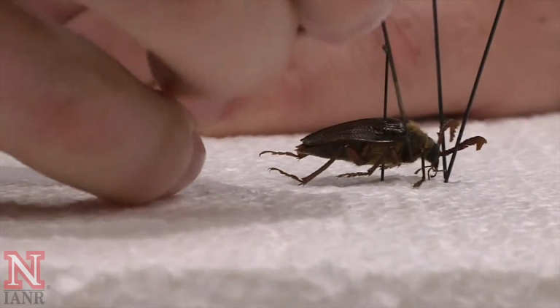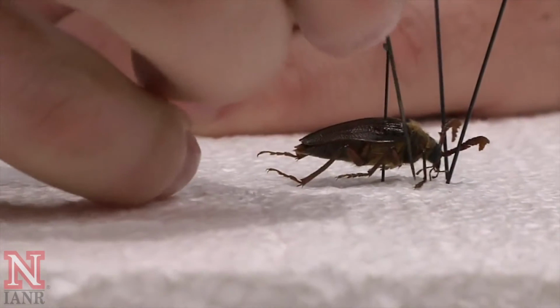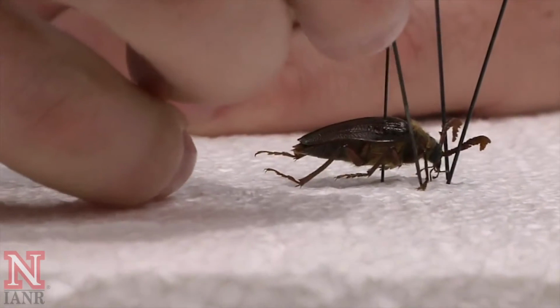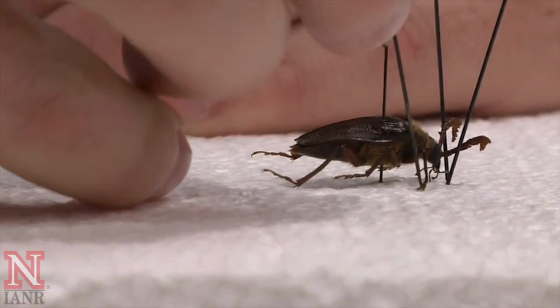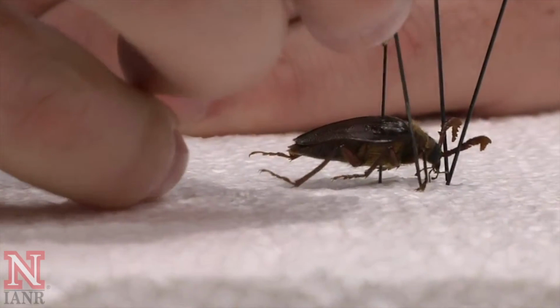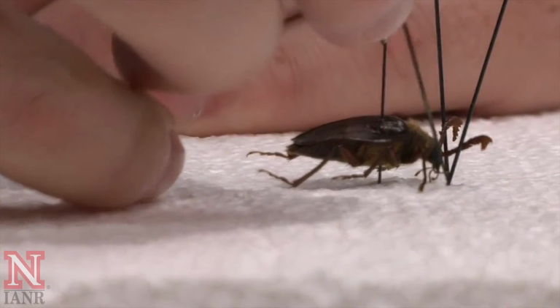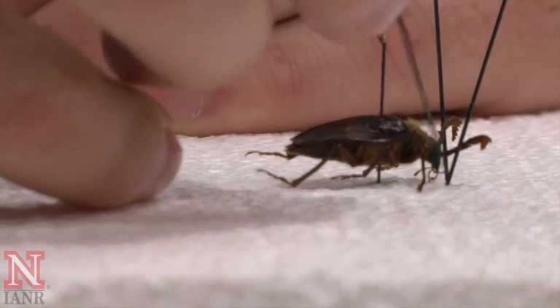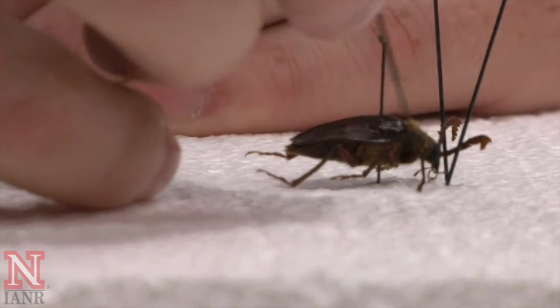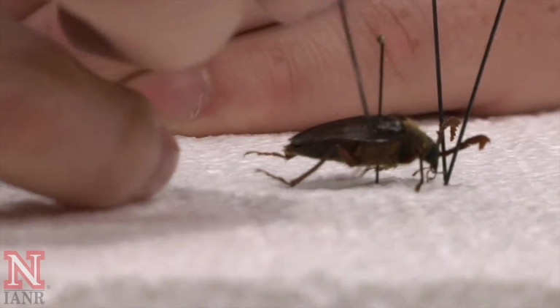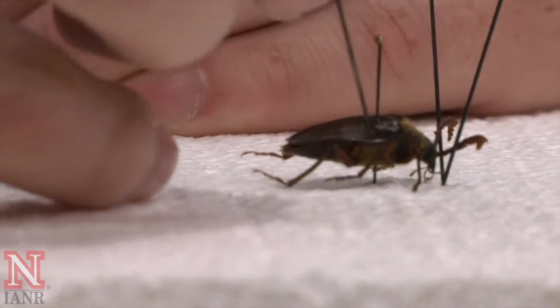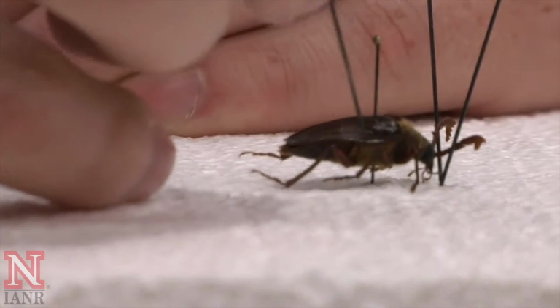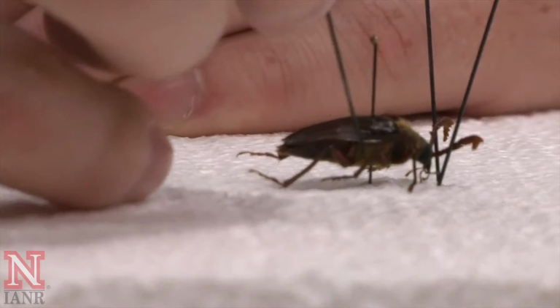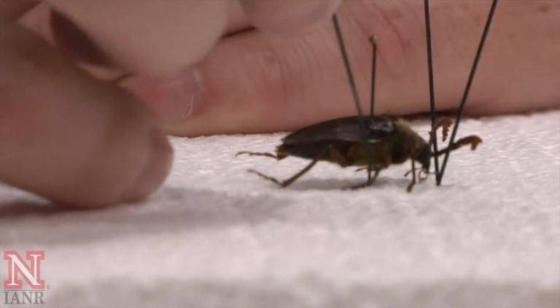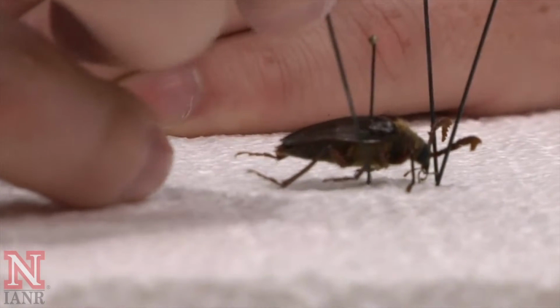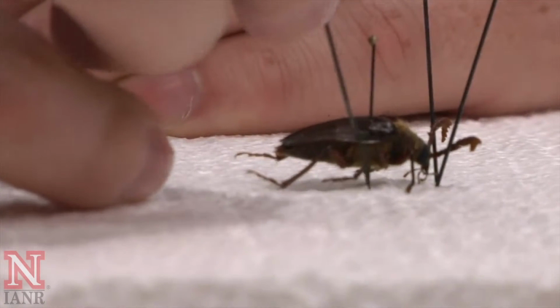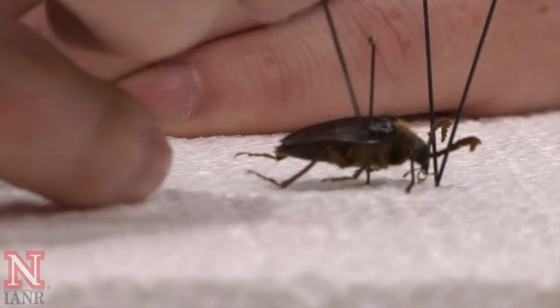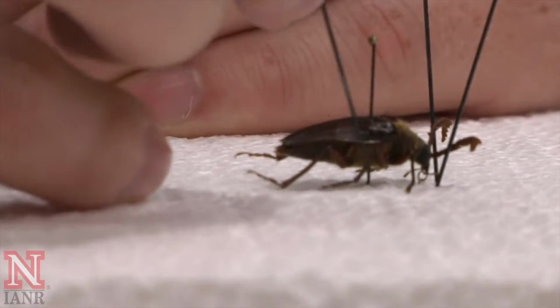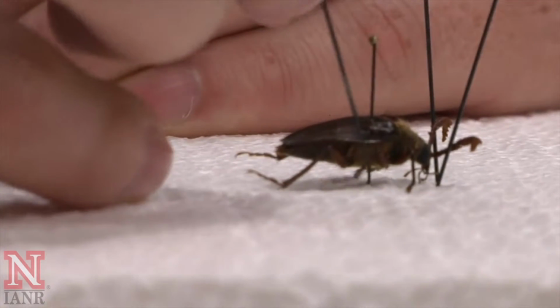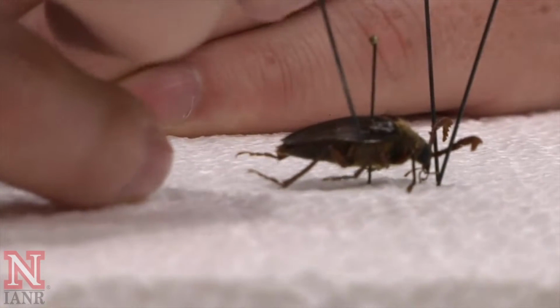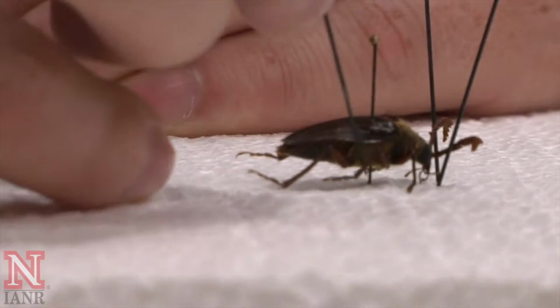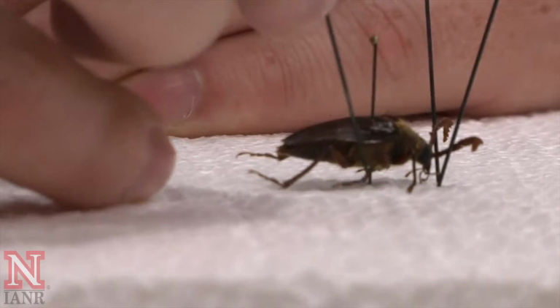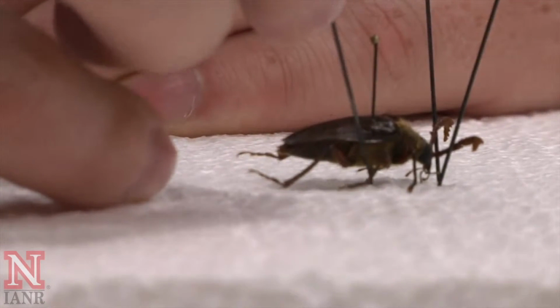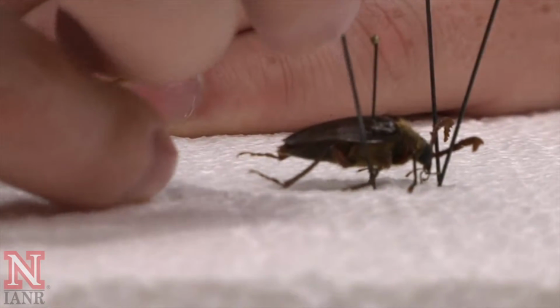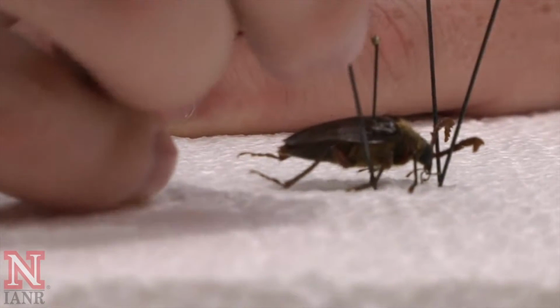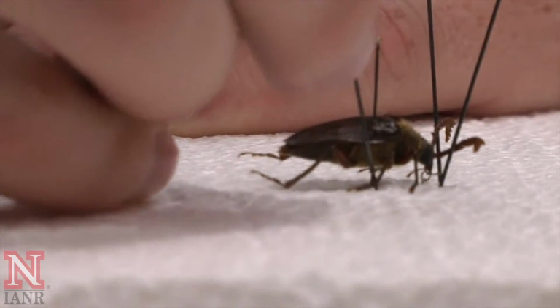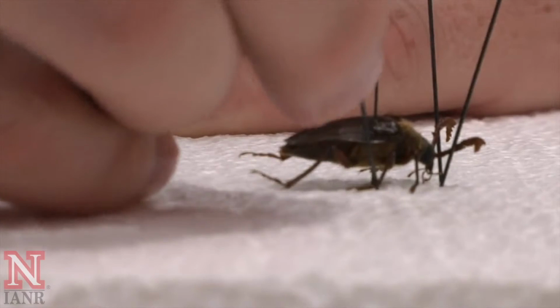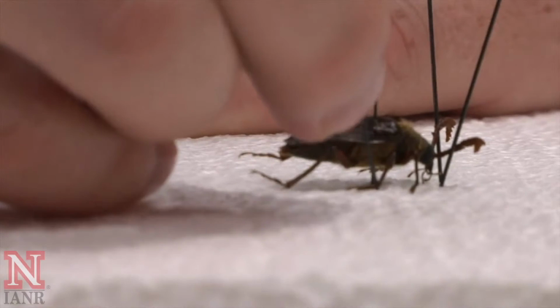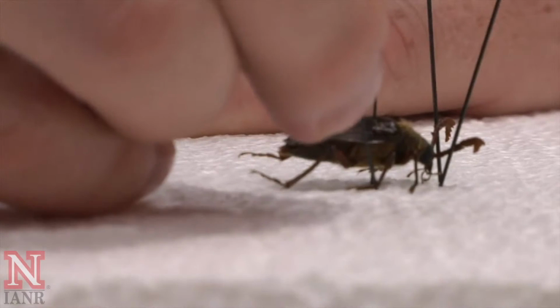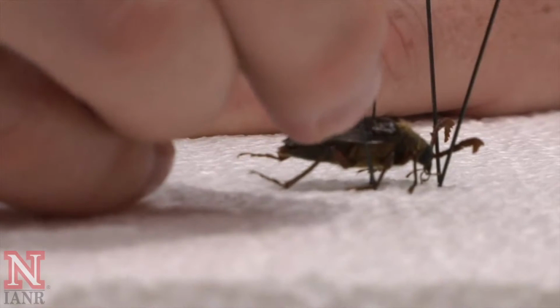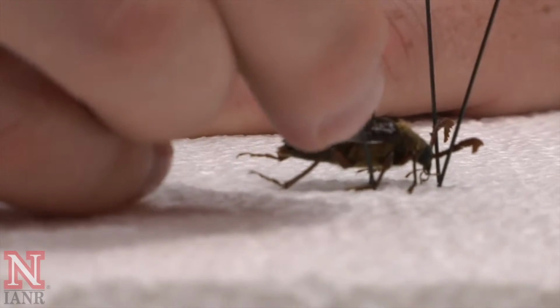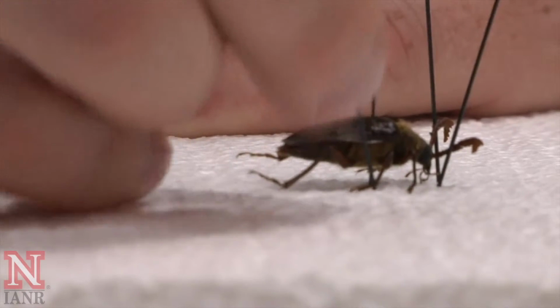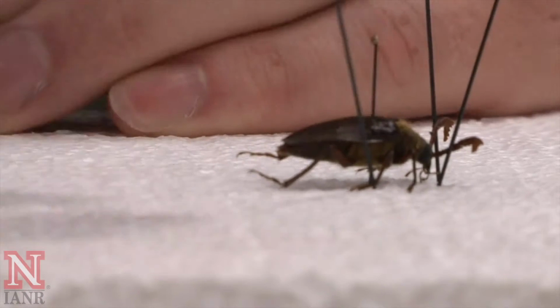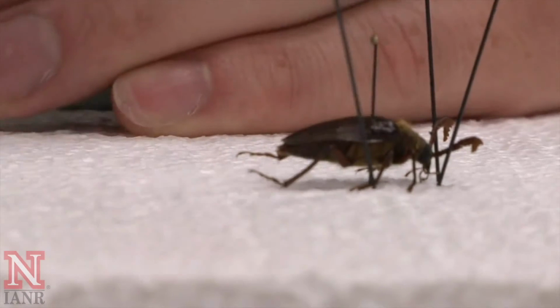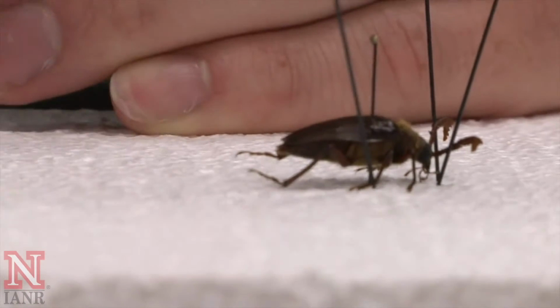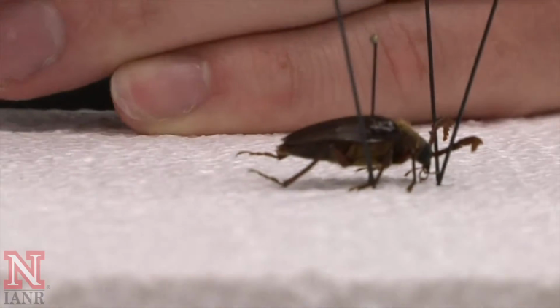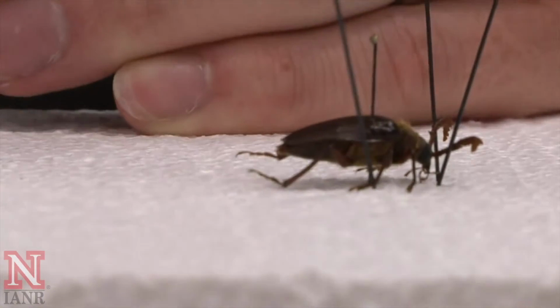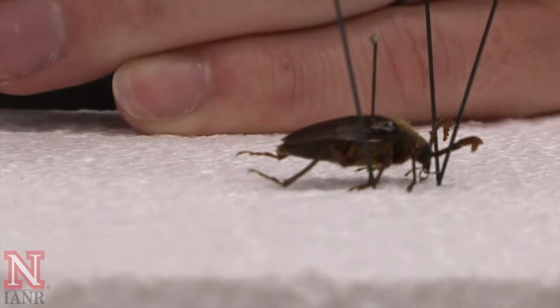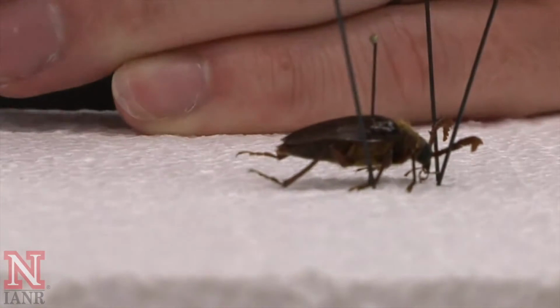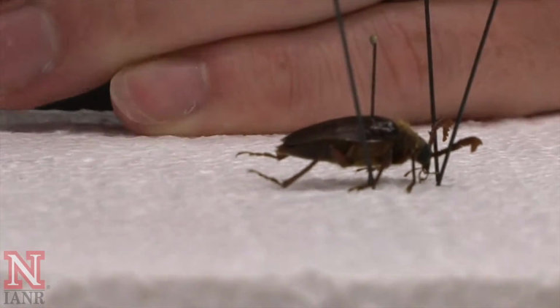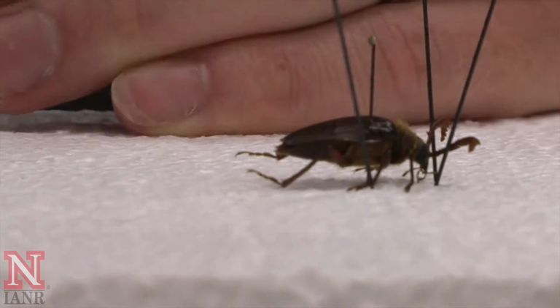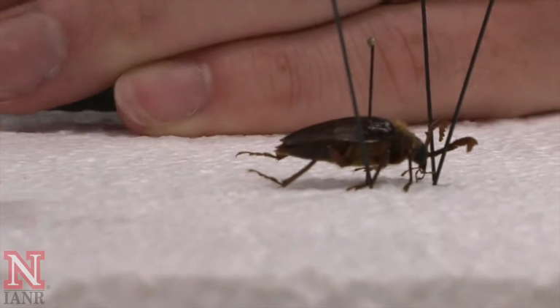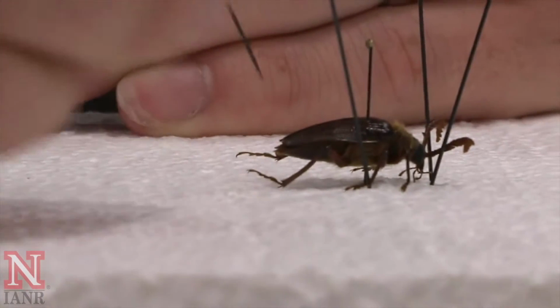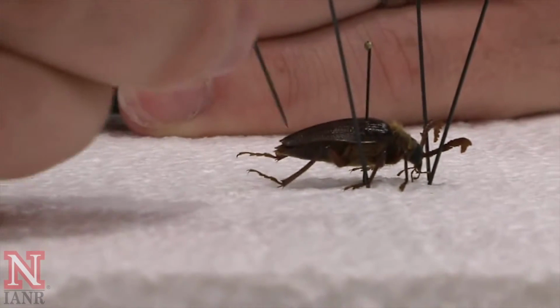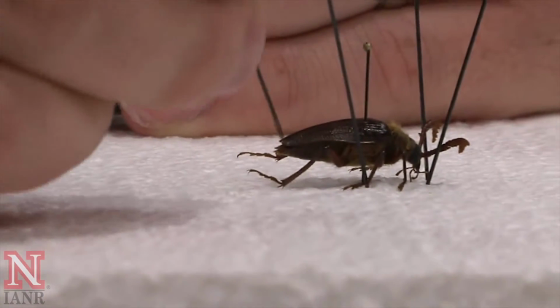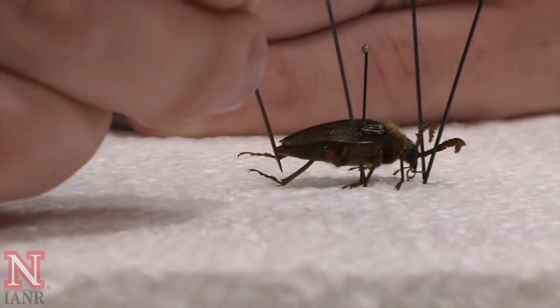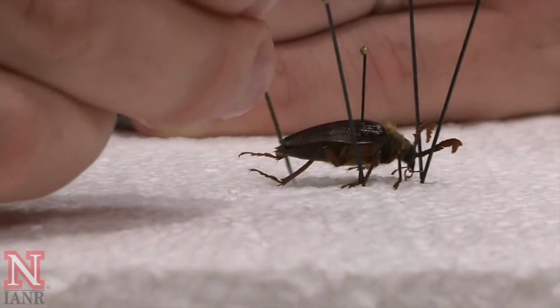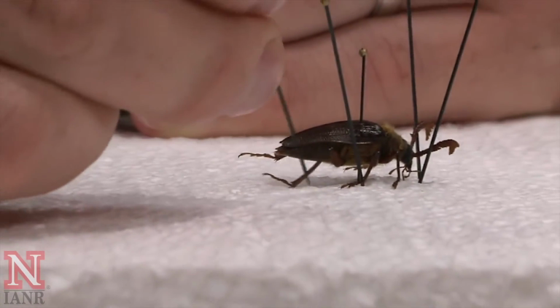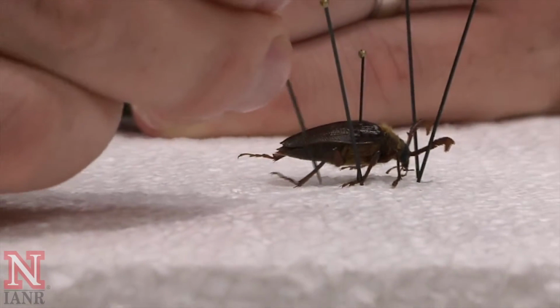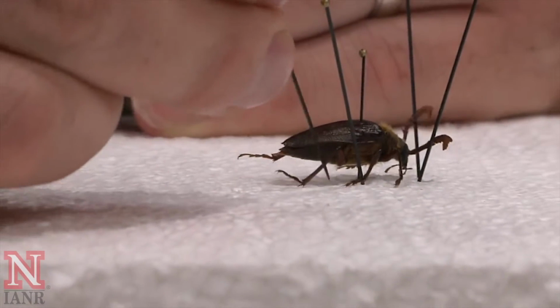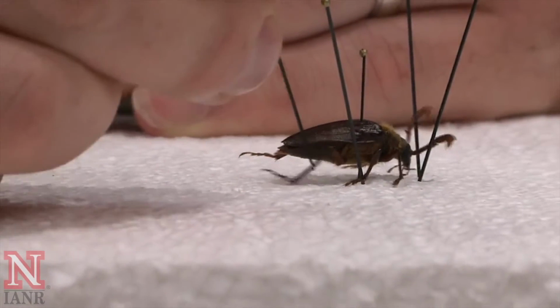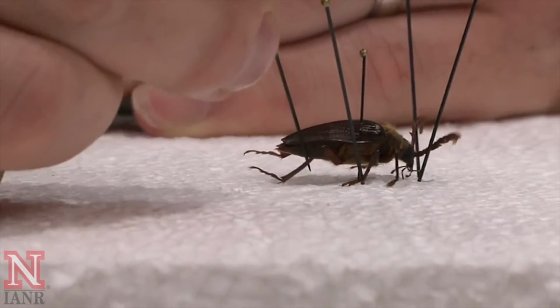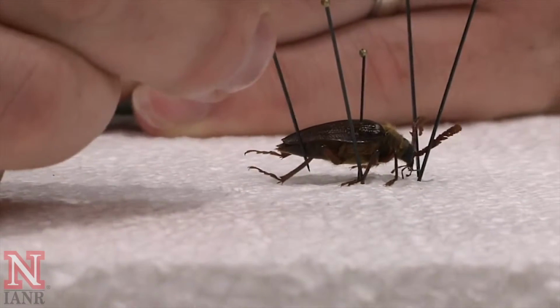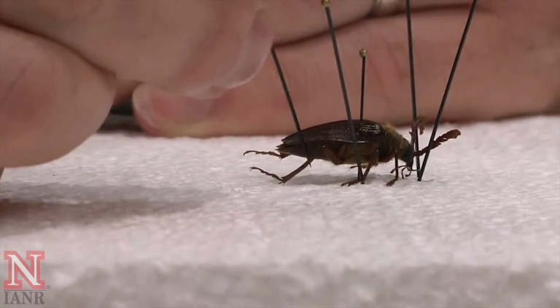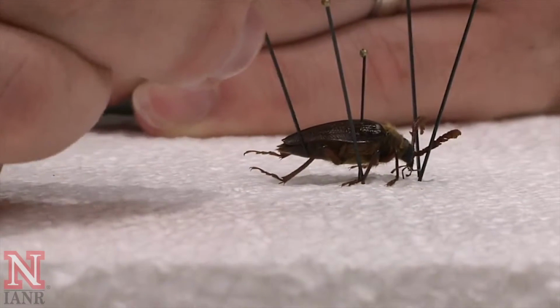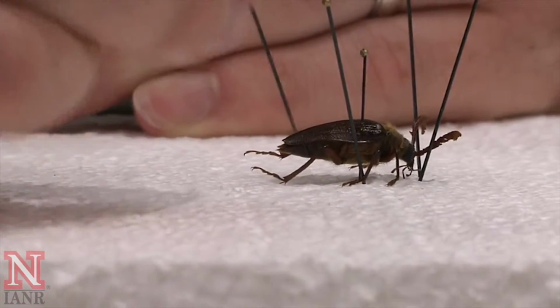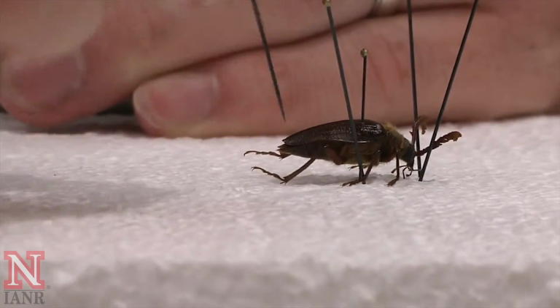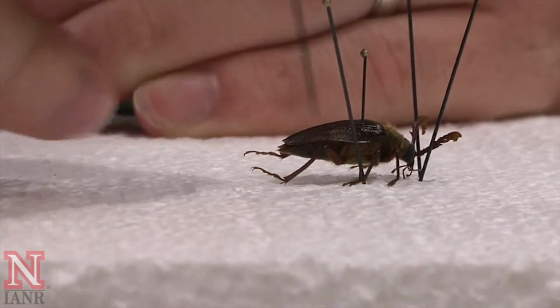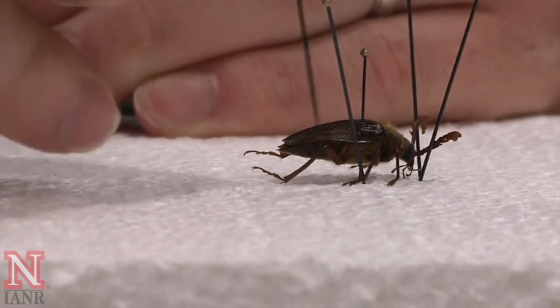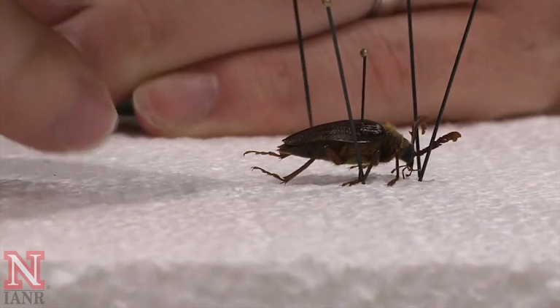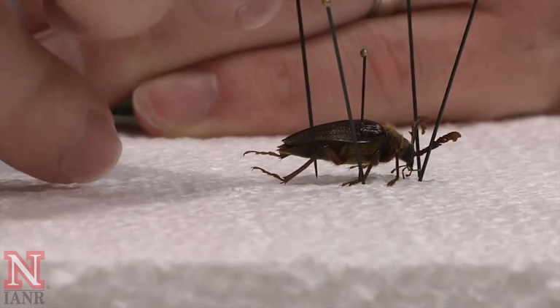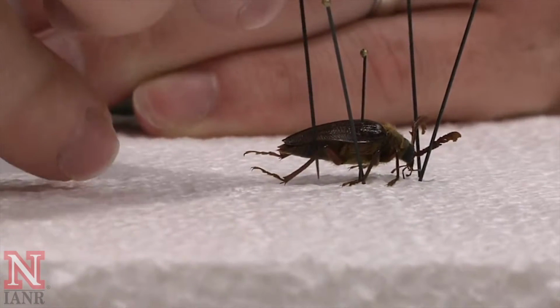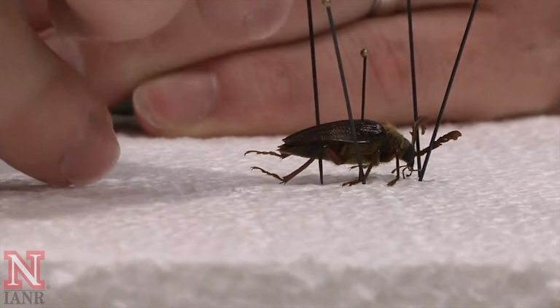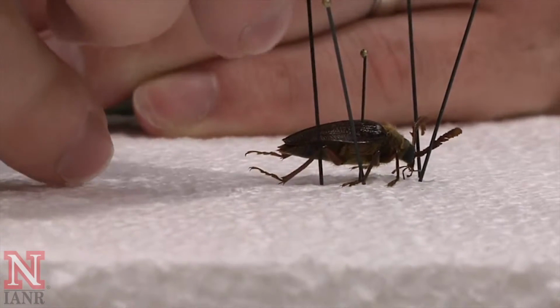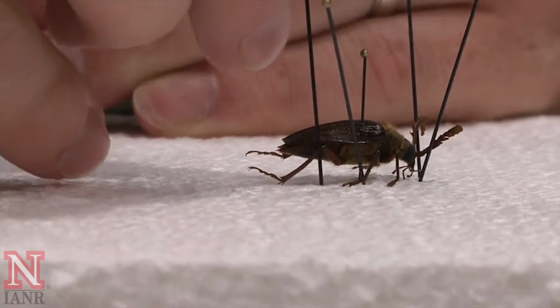It is important to position the legs and the tarsi — or the feet — in such a way that they are observable.